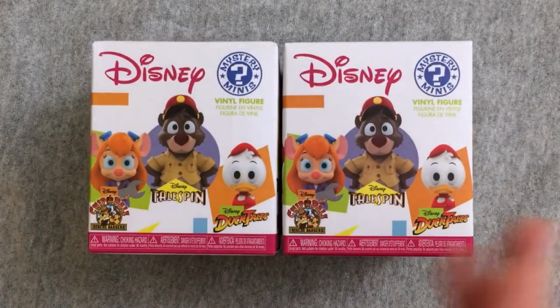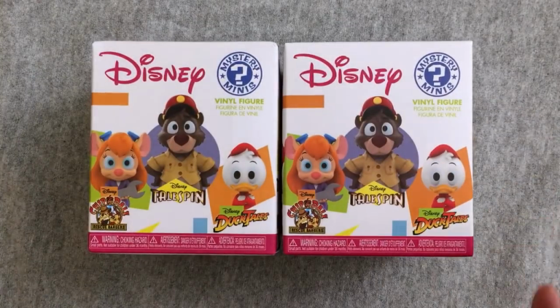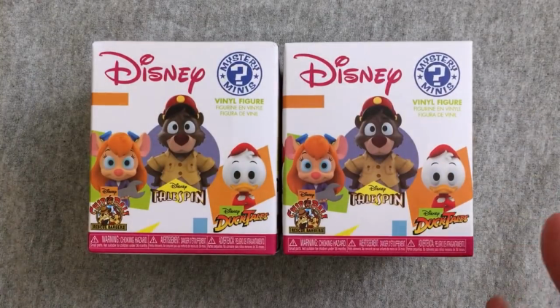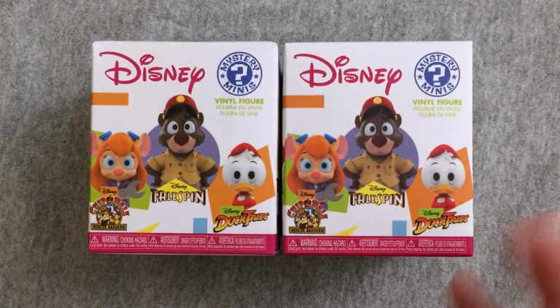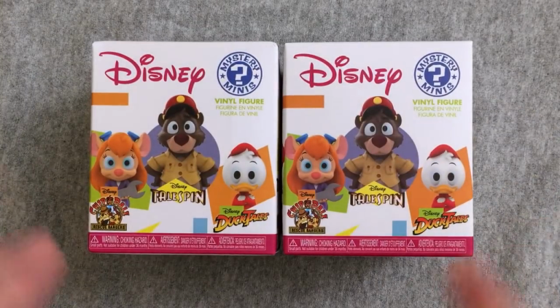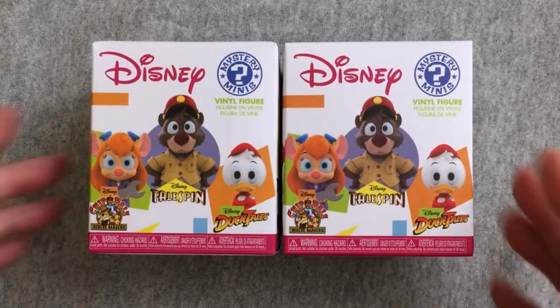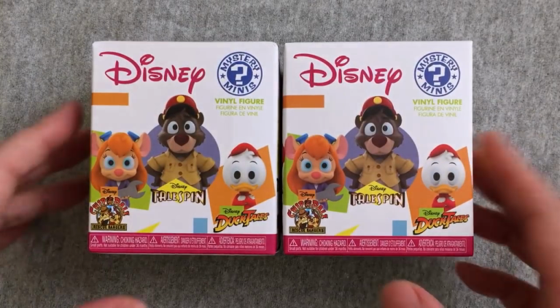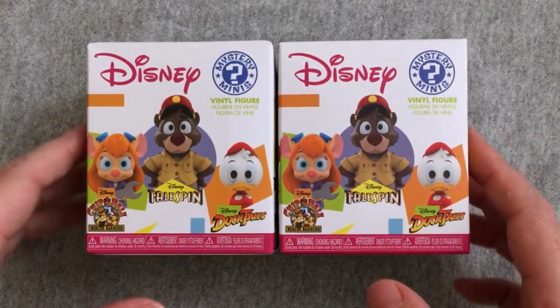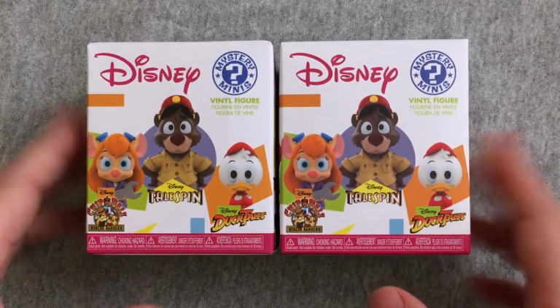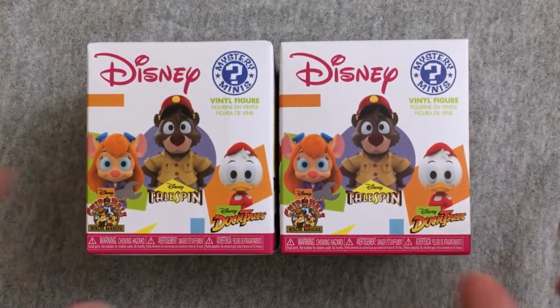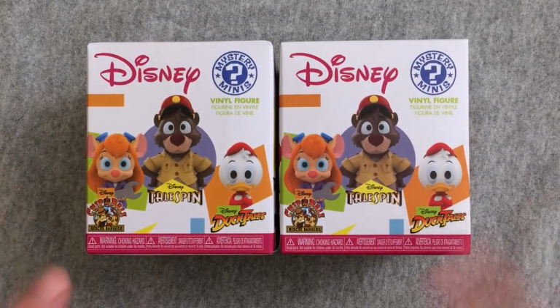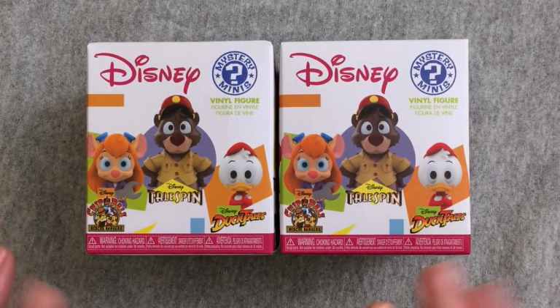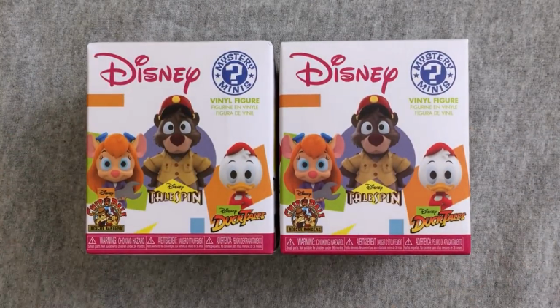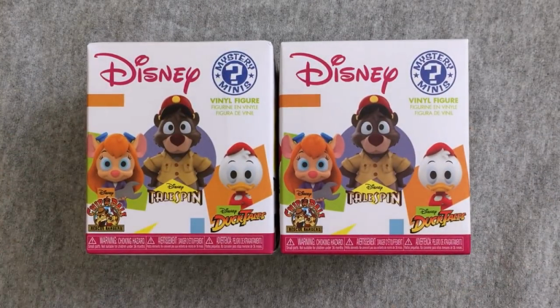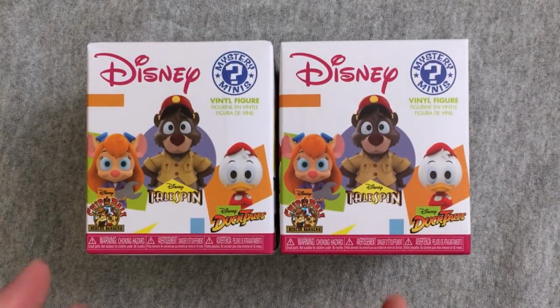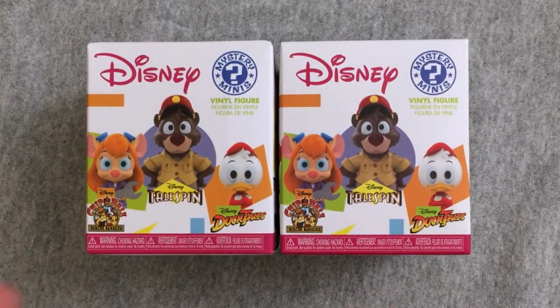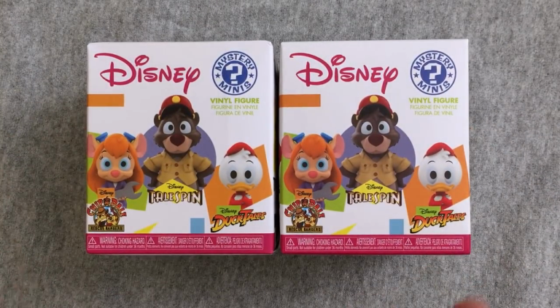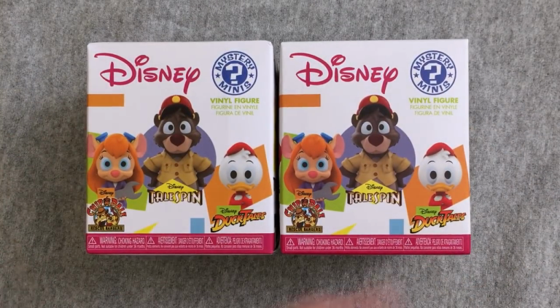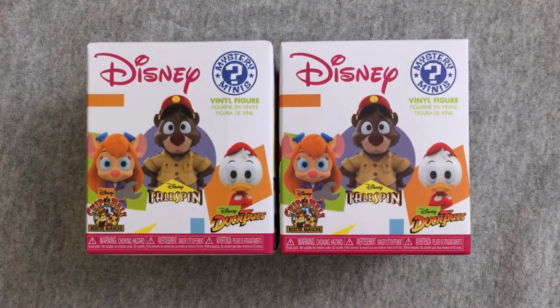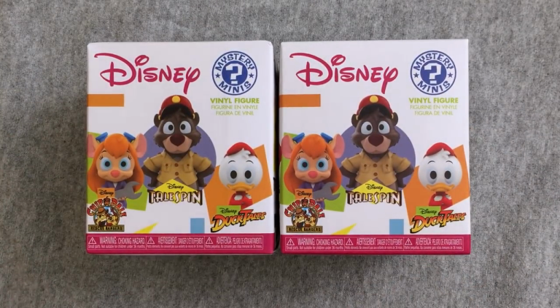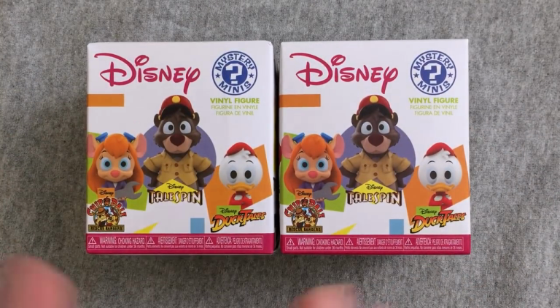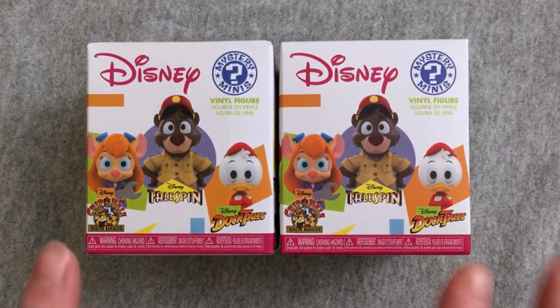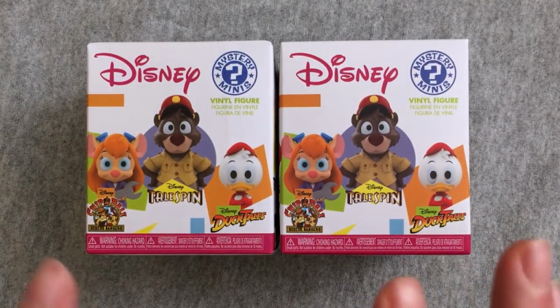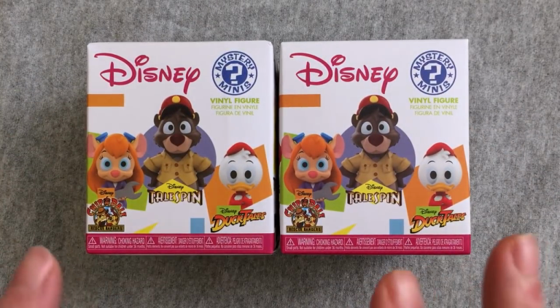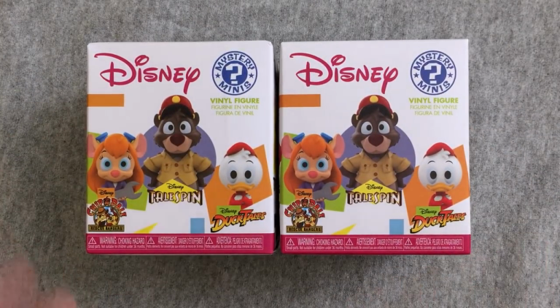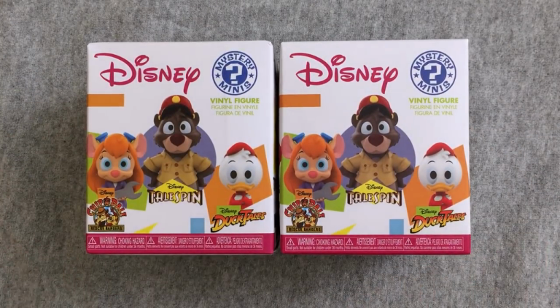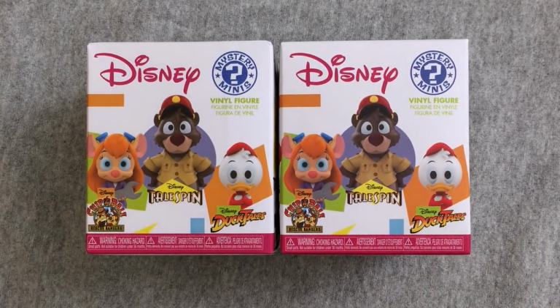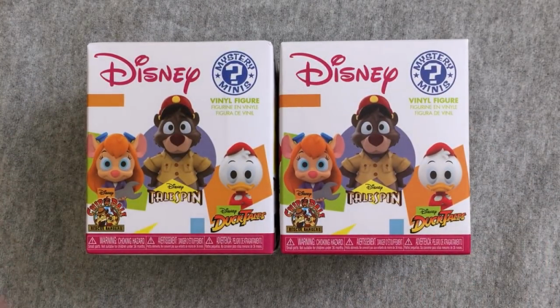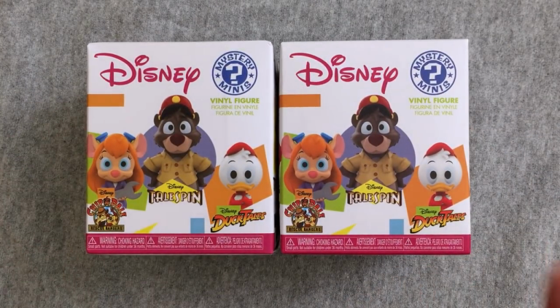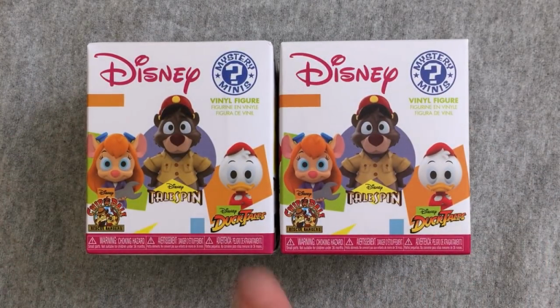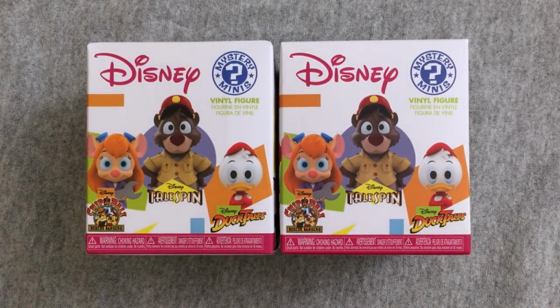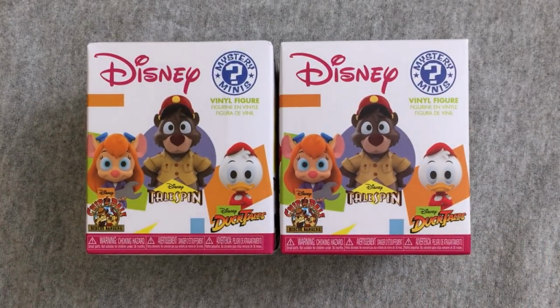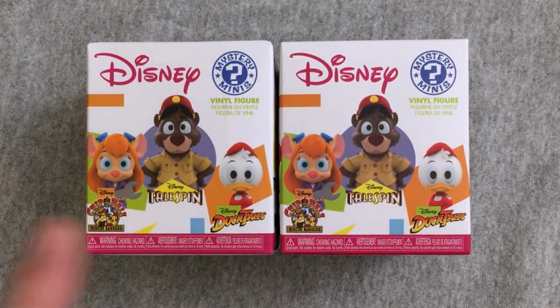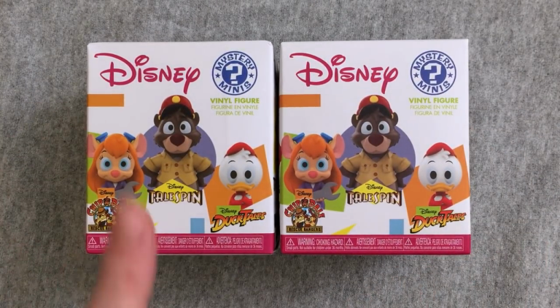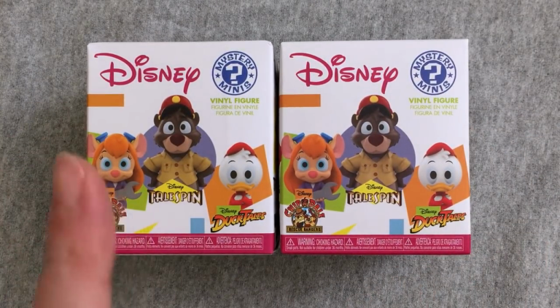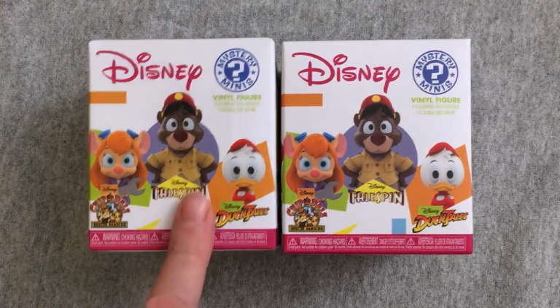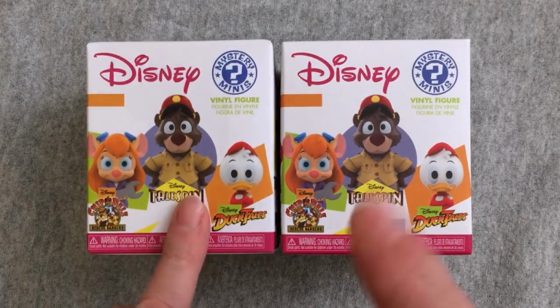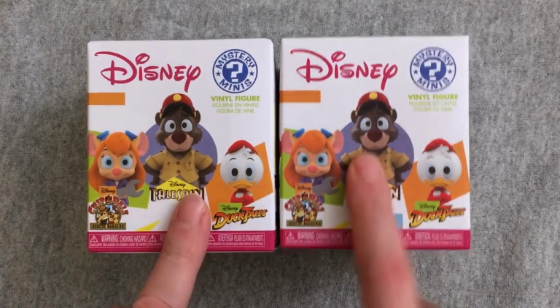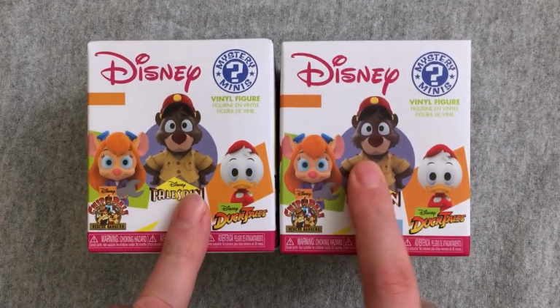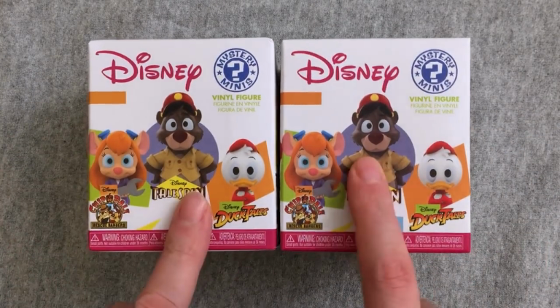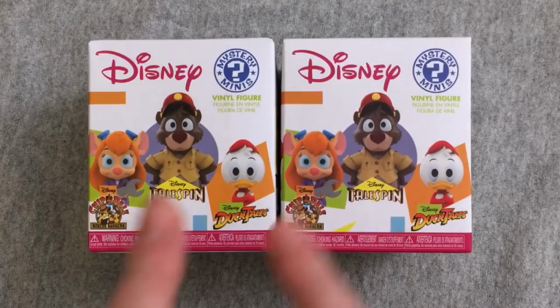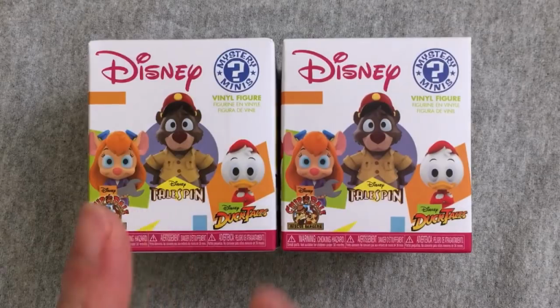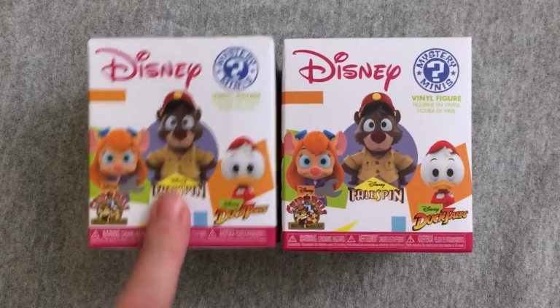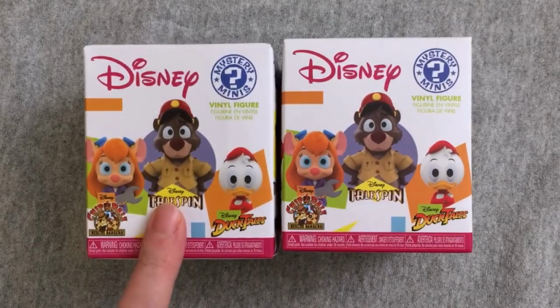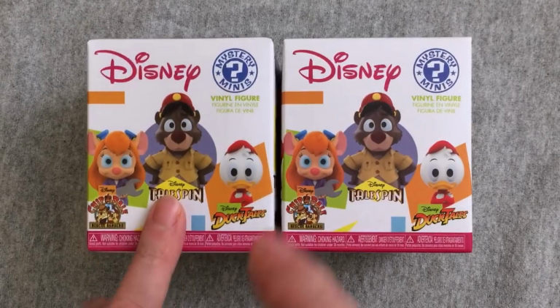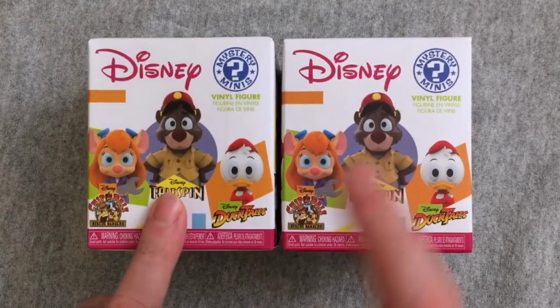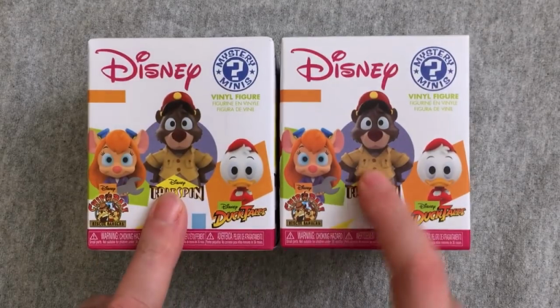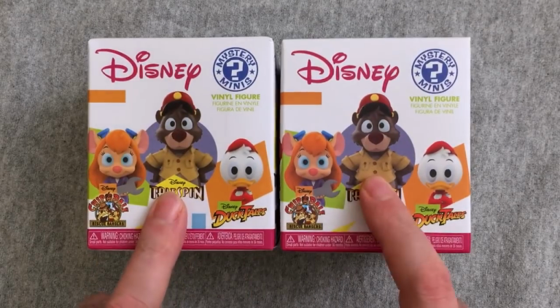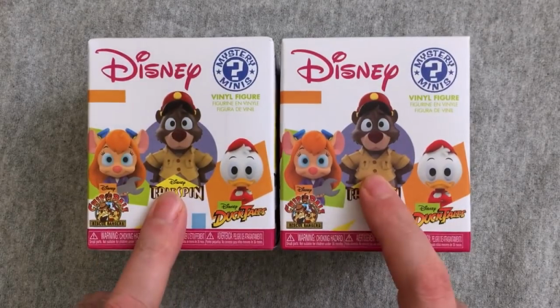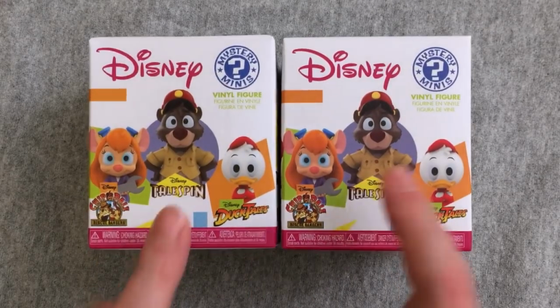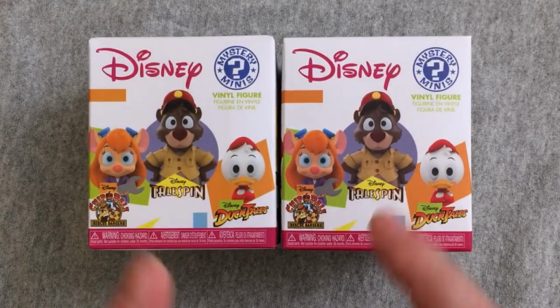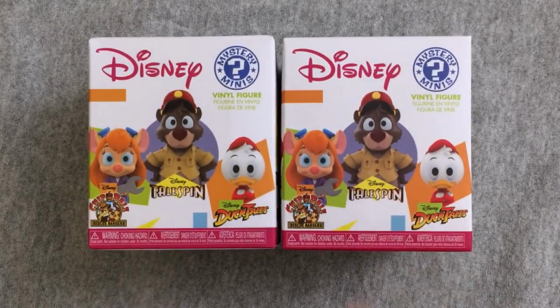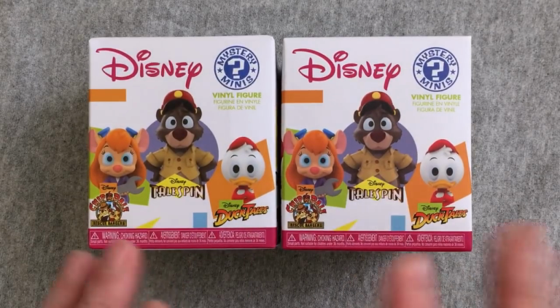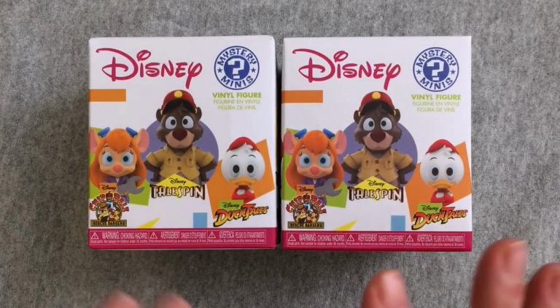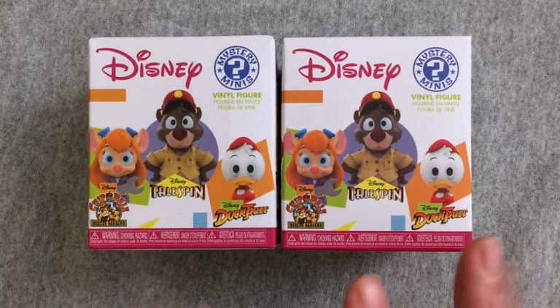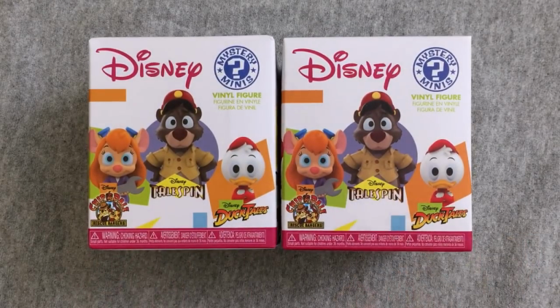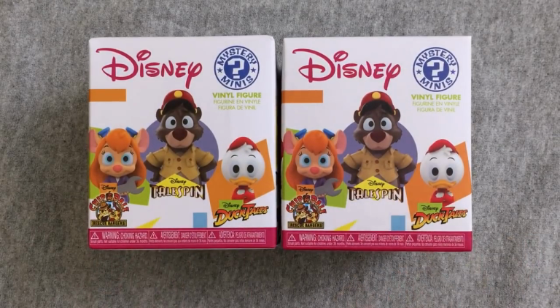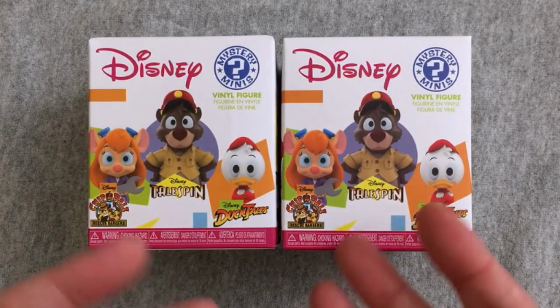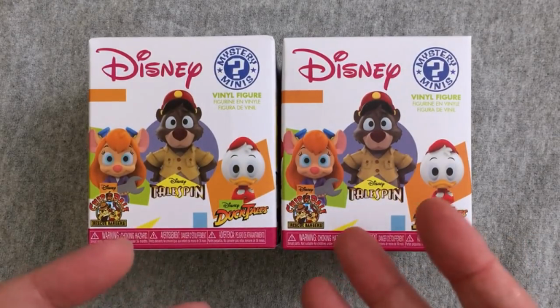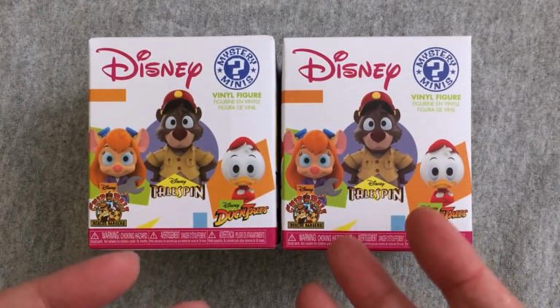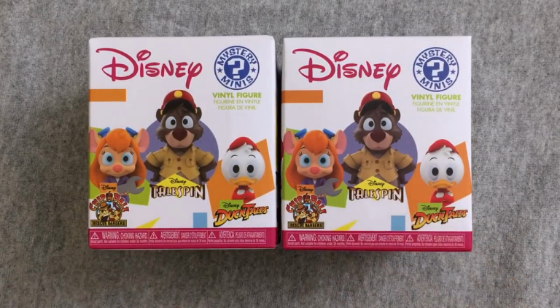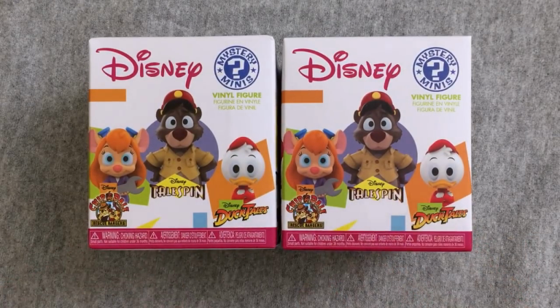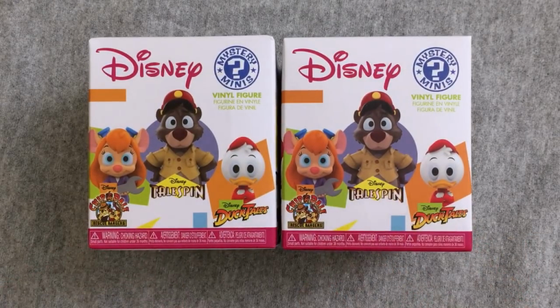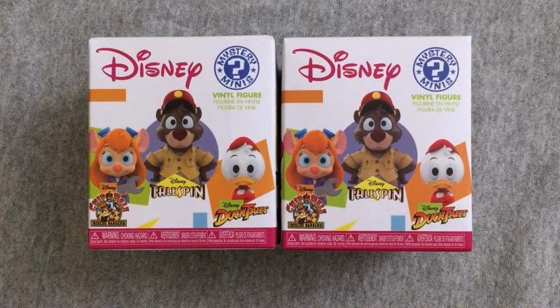Hey everybody and welcome back to another exciting episode of Mystery Toys, where I open up two blind box, two blind bag items and see what we get.